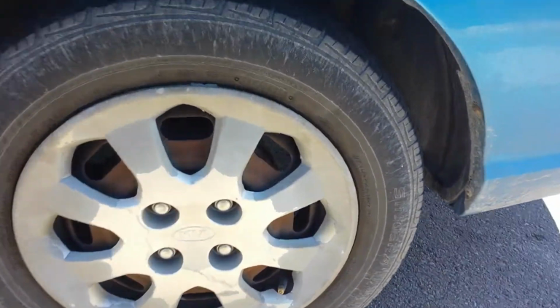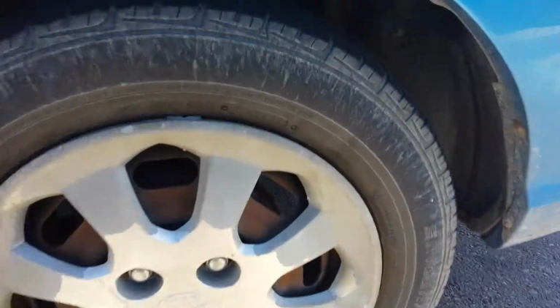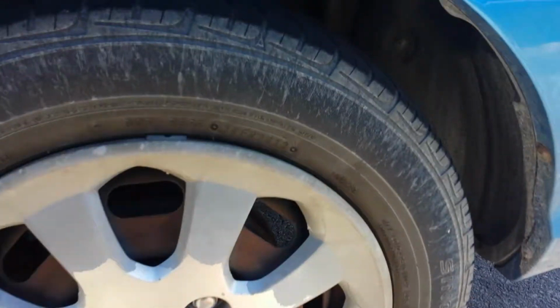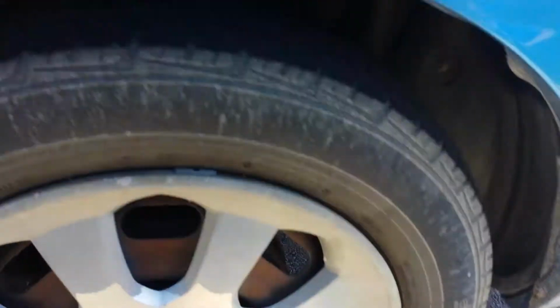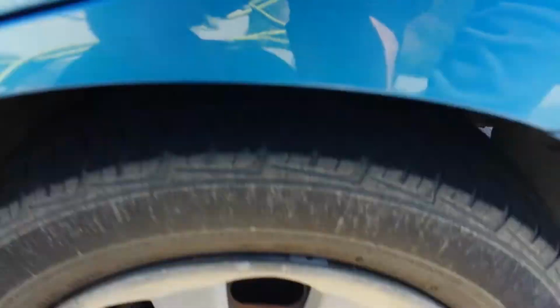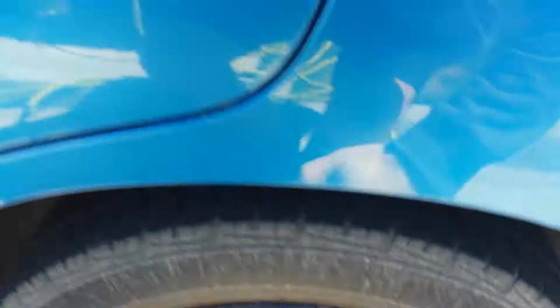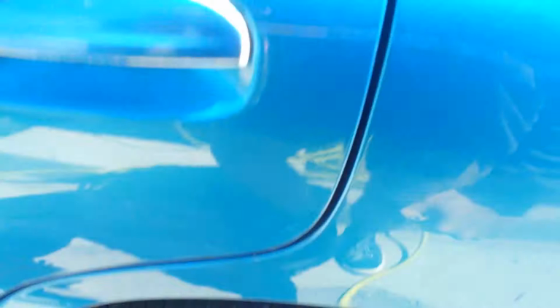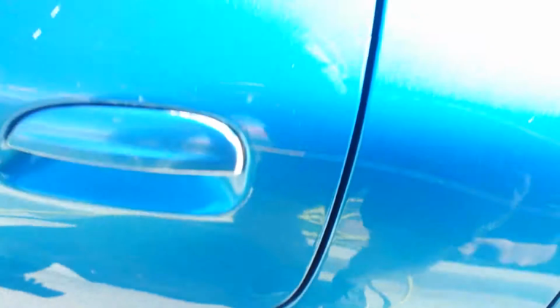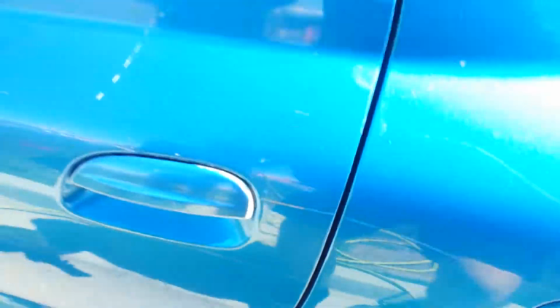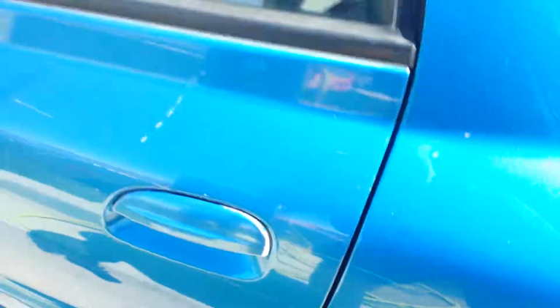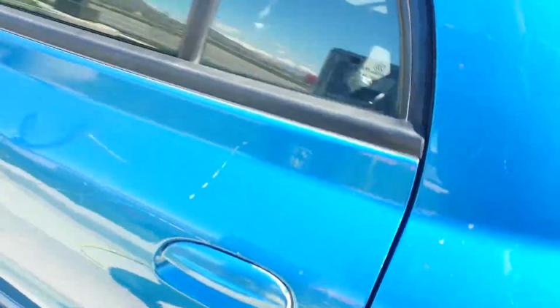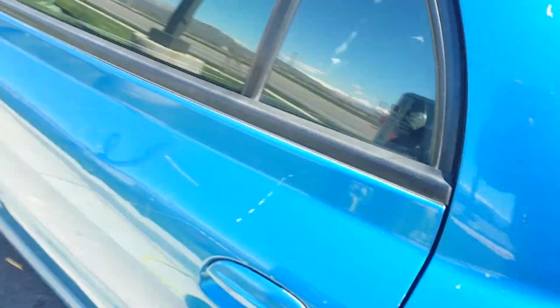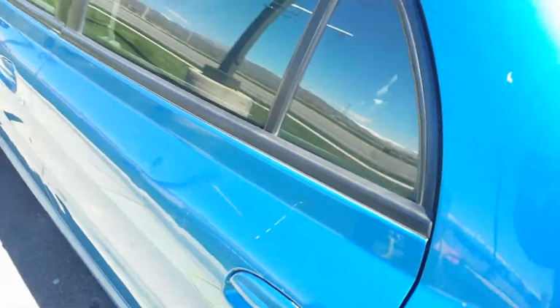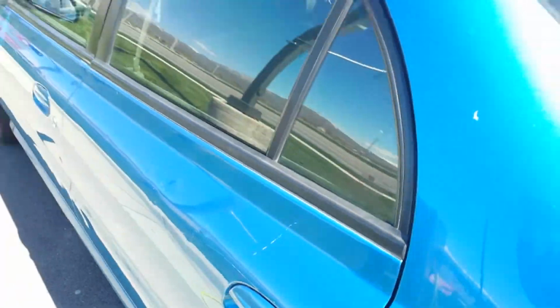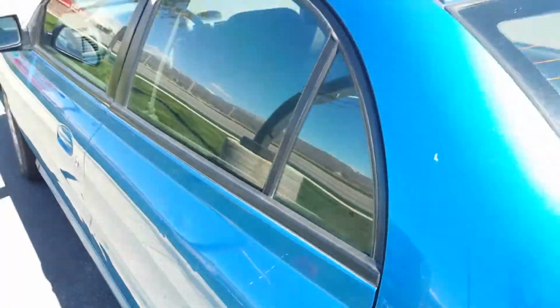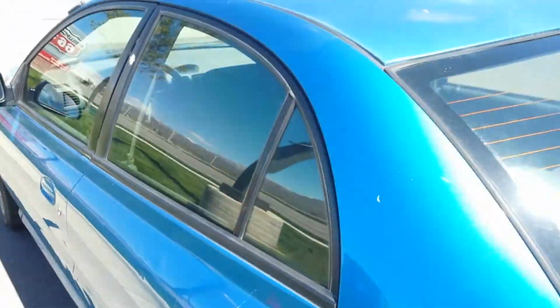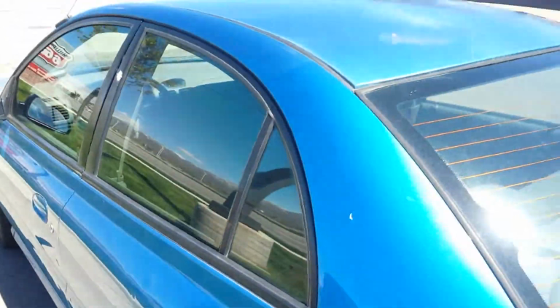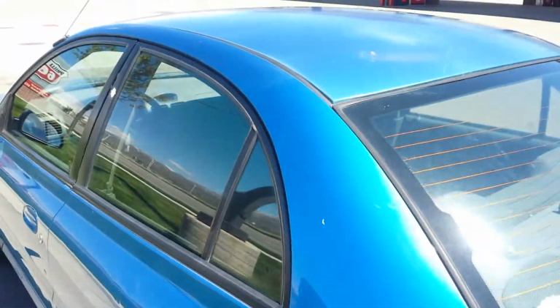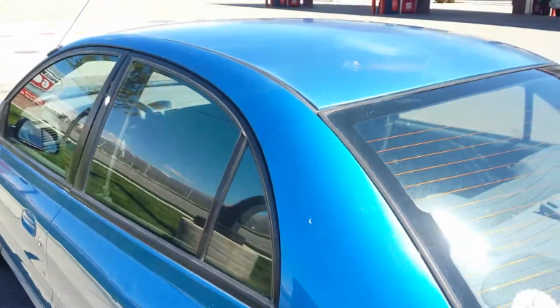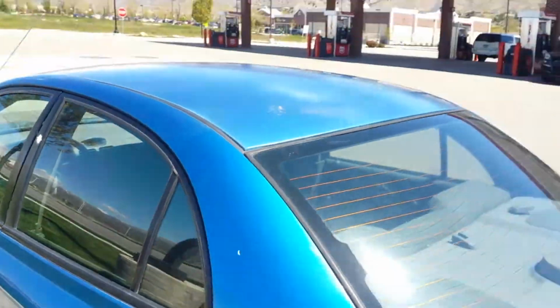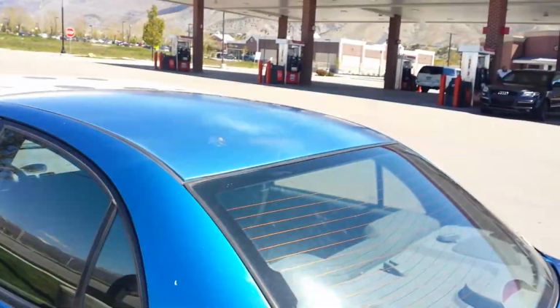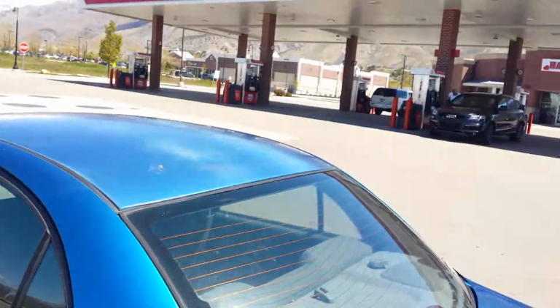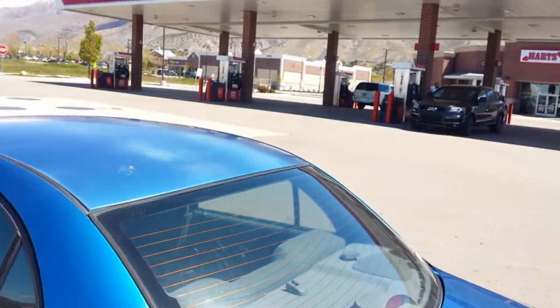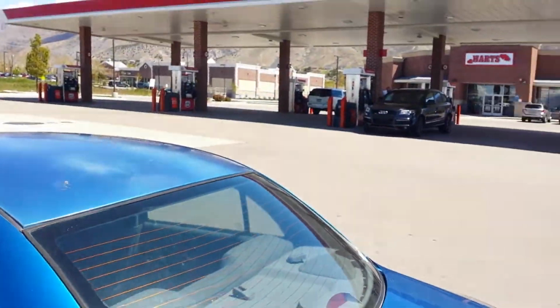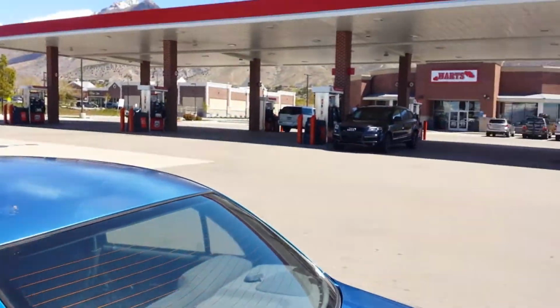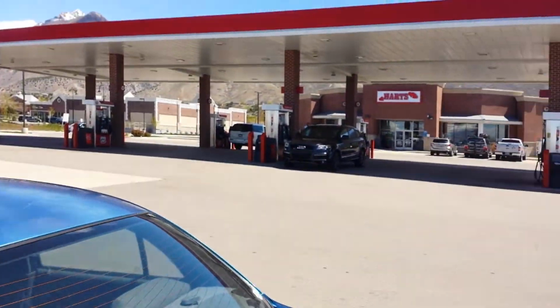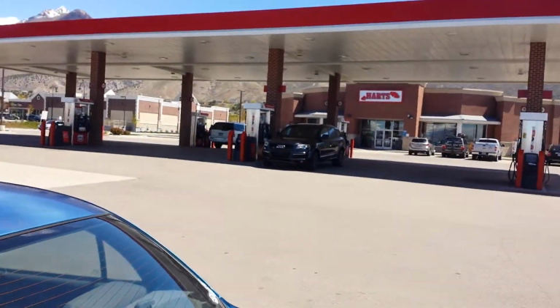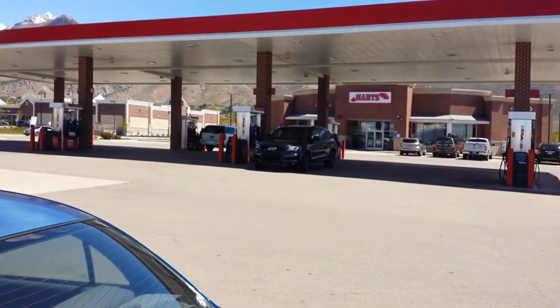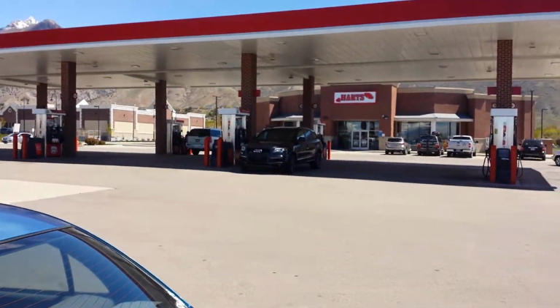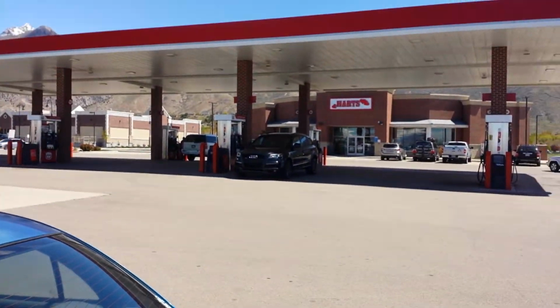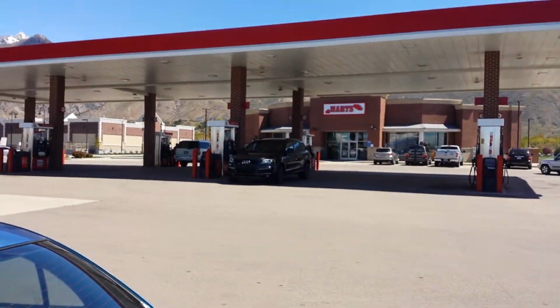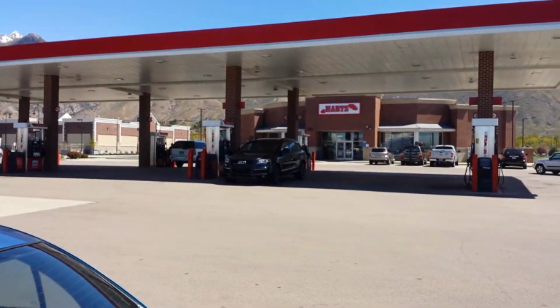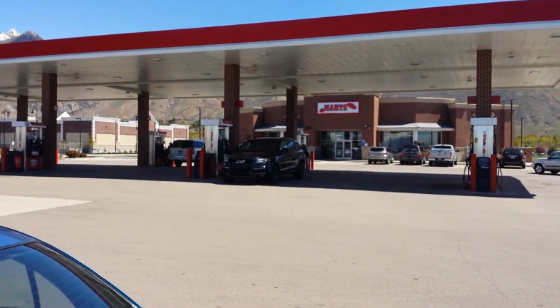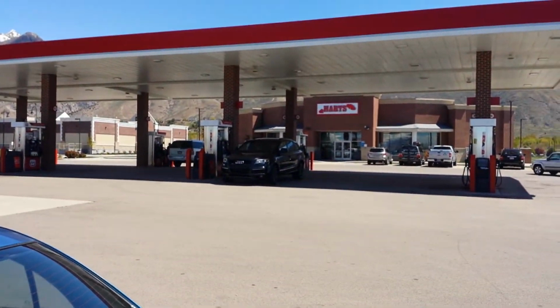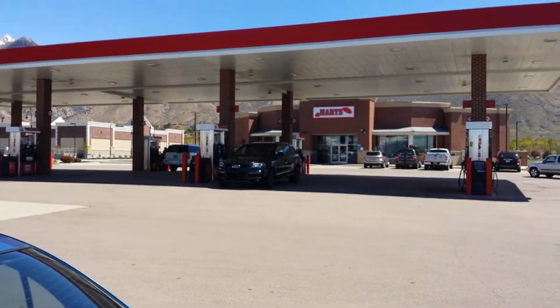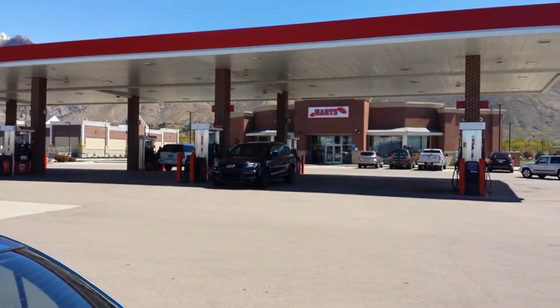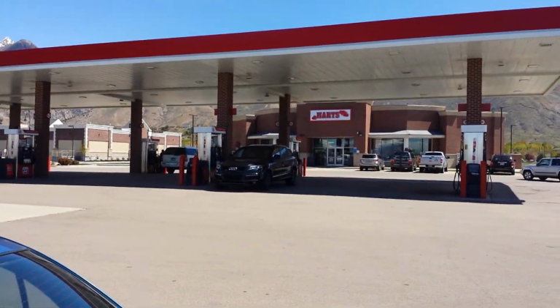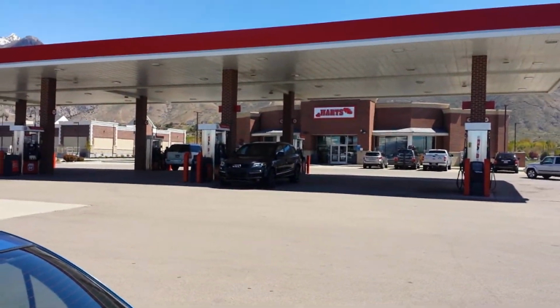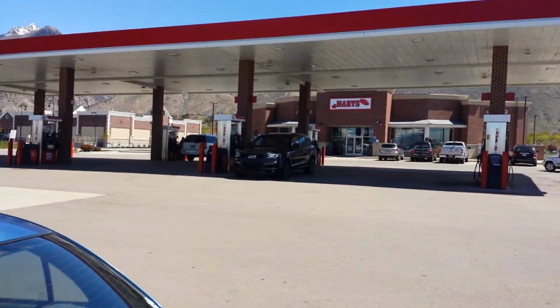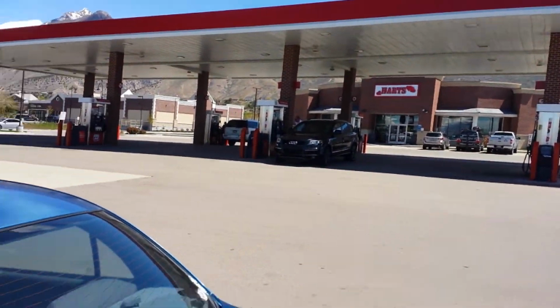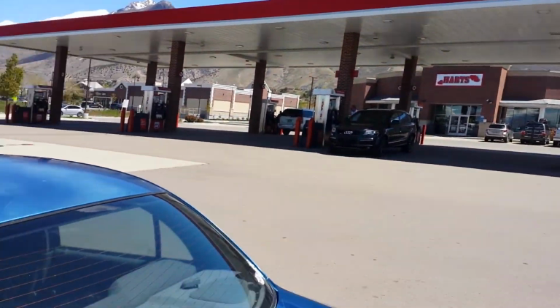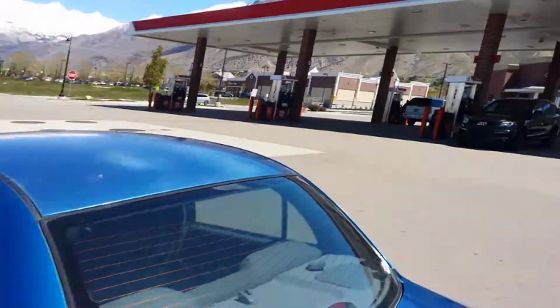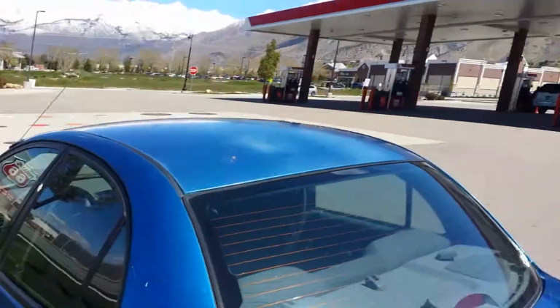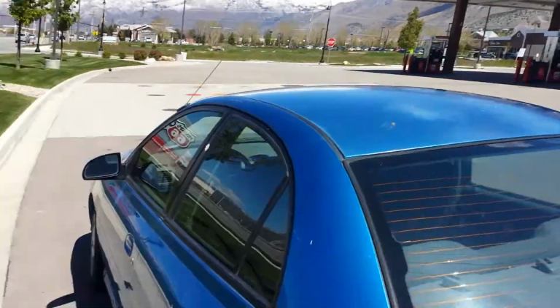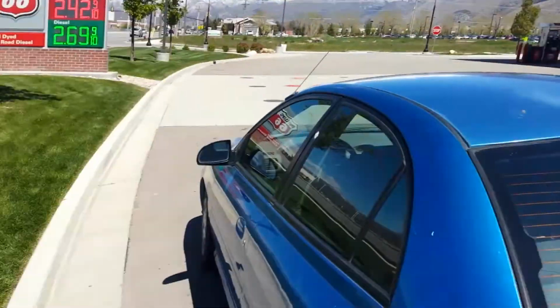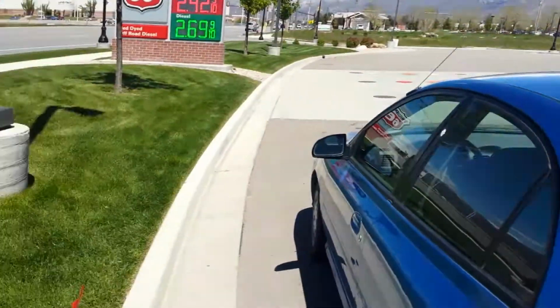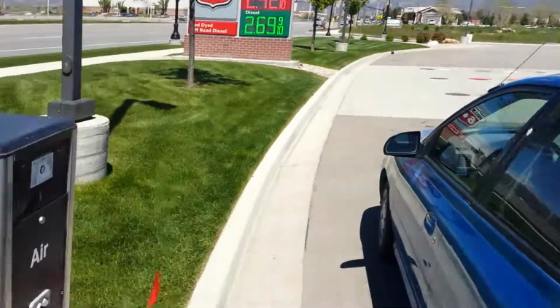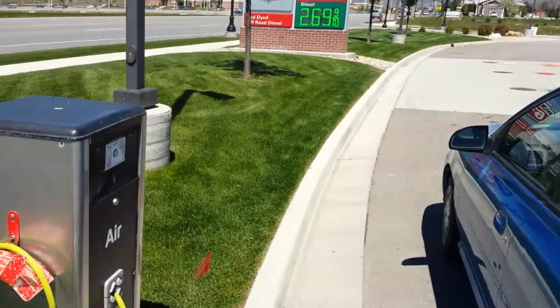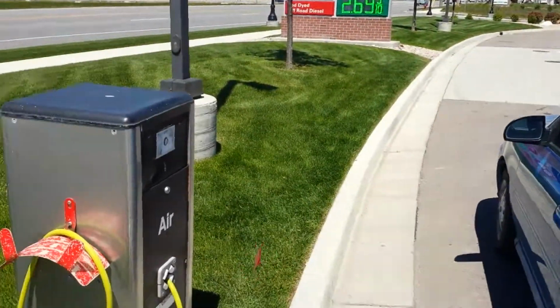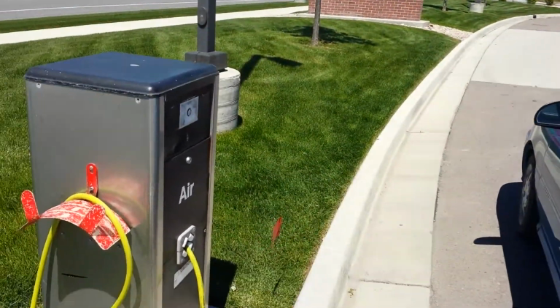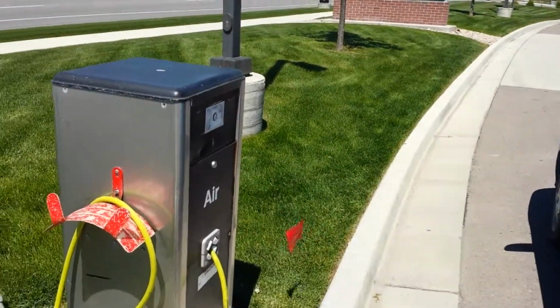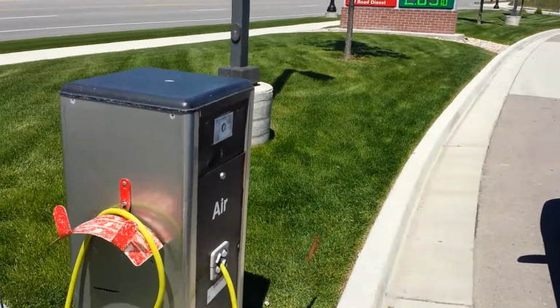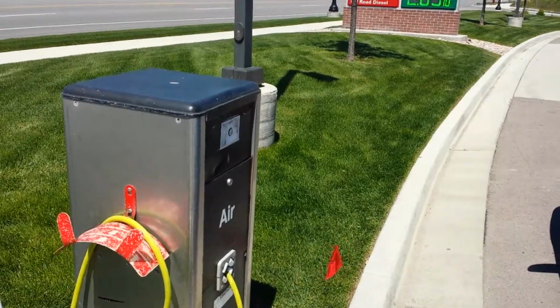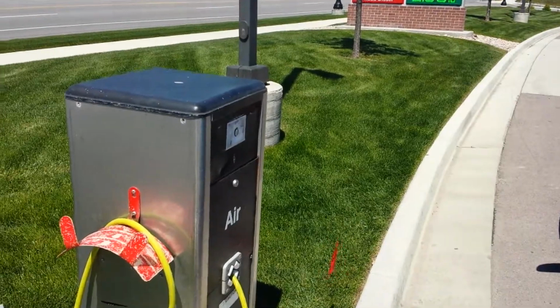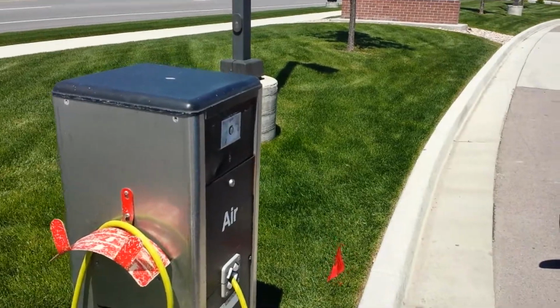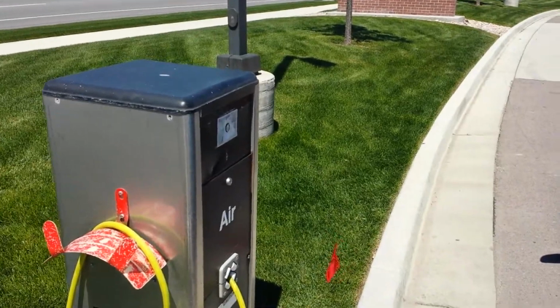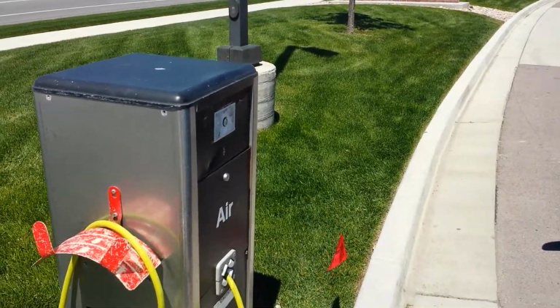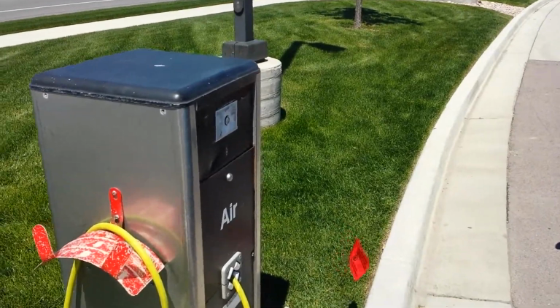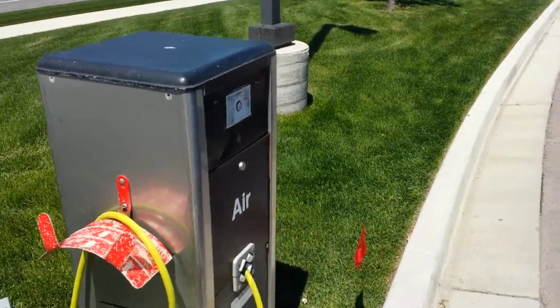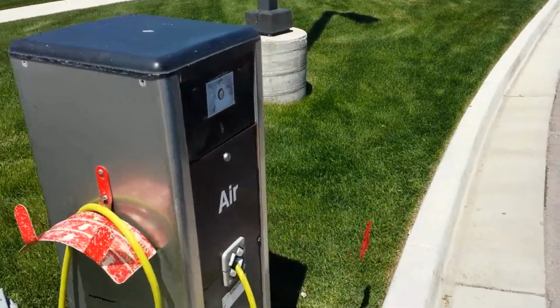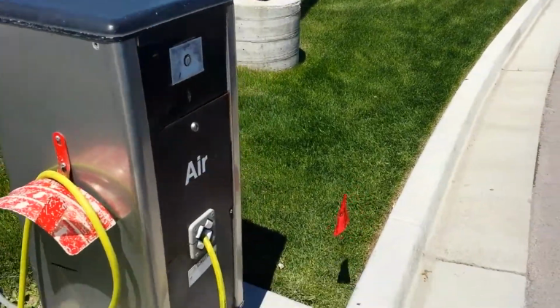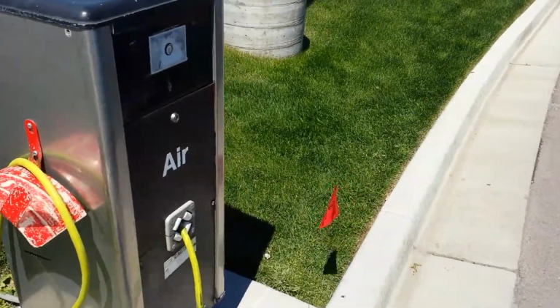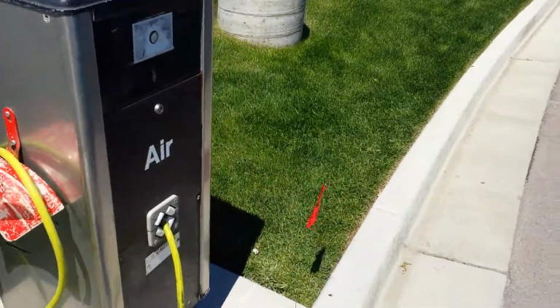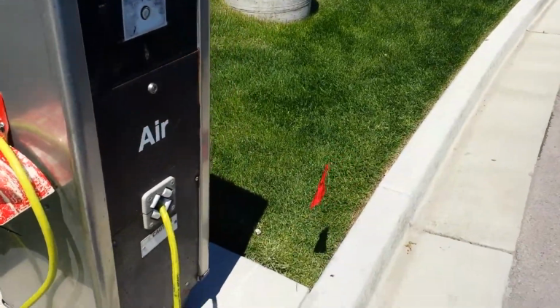So then you want to find yourself a gas station like this one. This one has a free air compressor machine here.